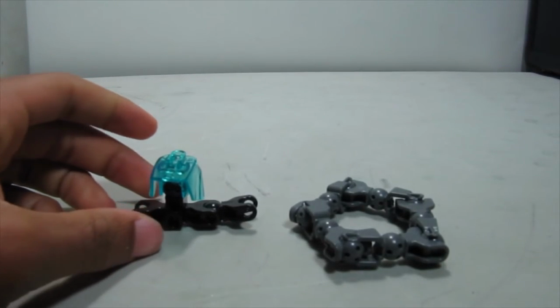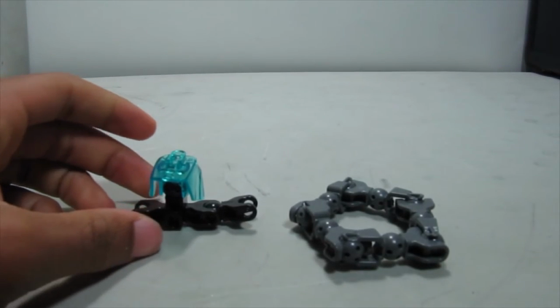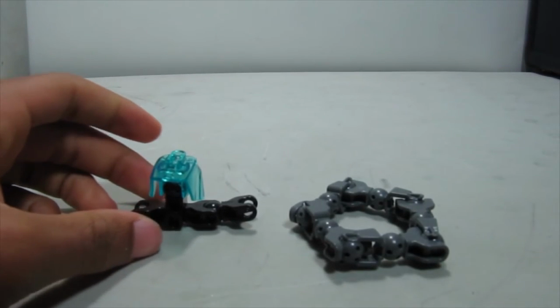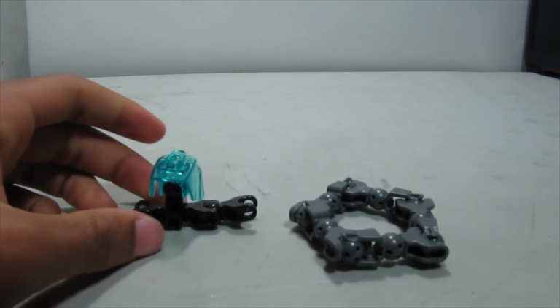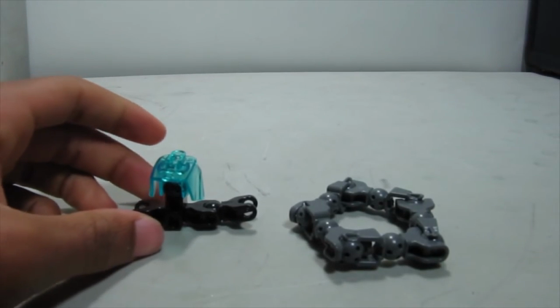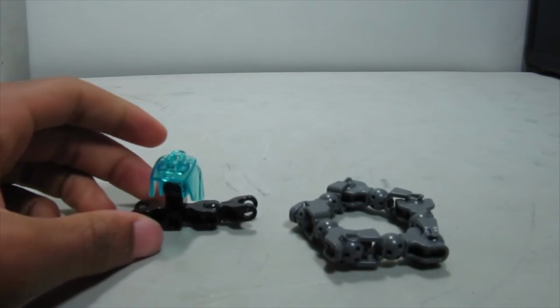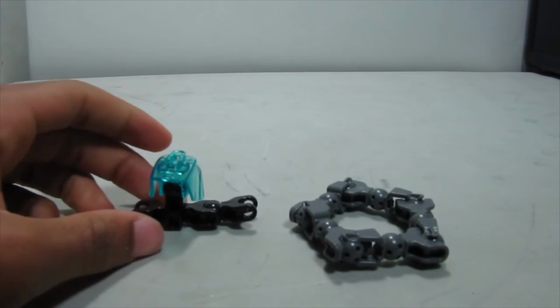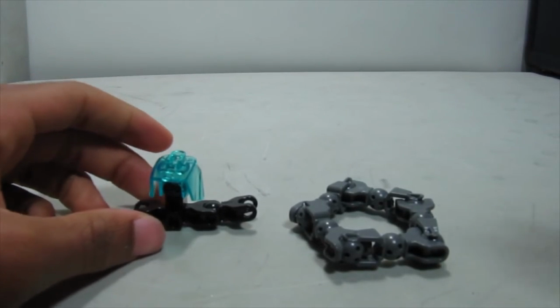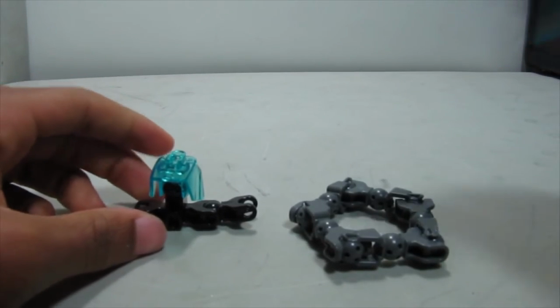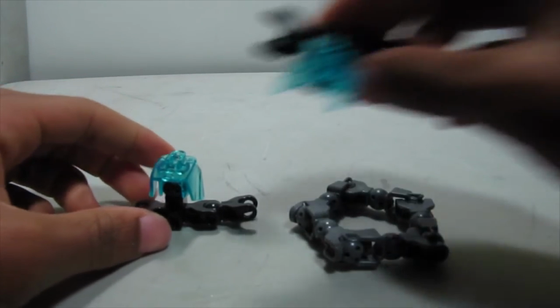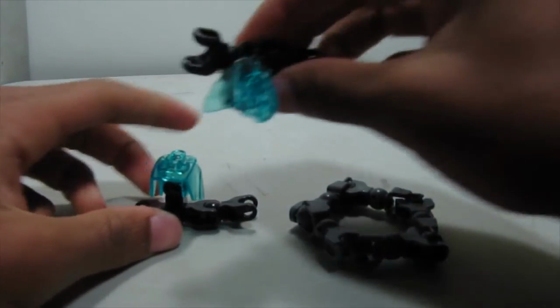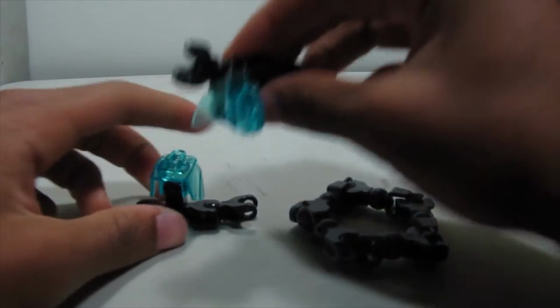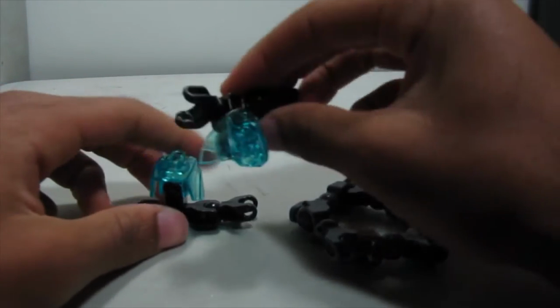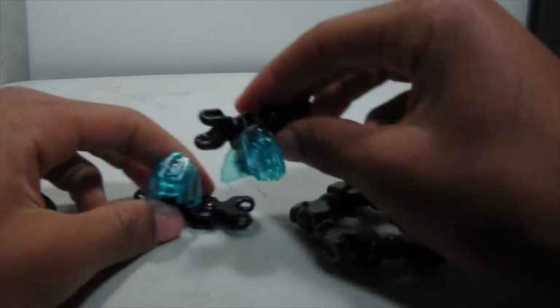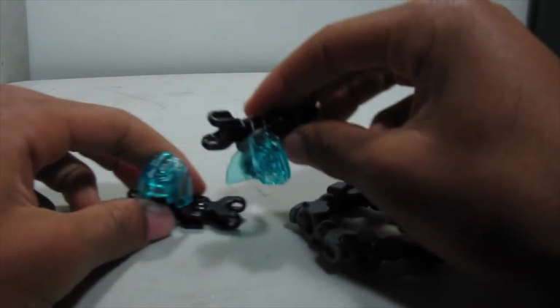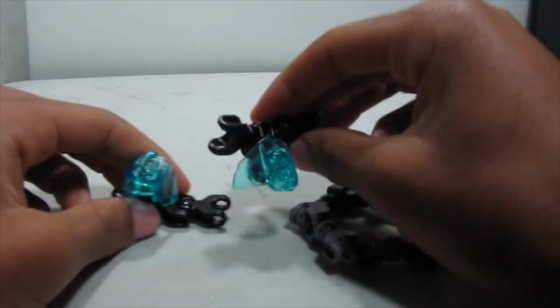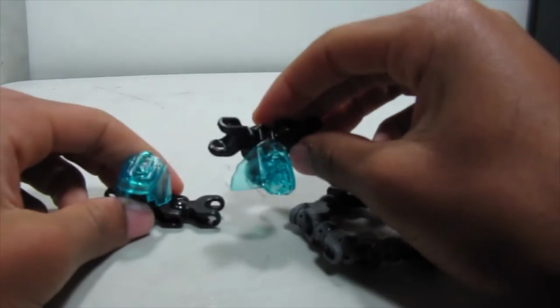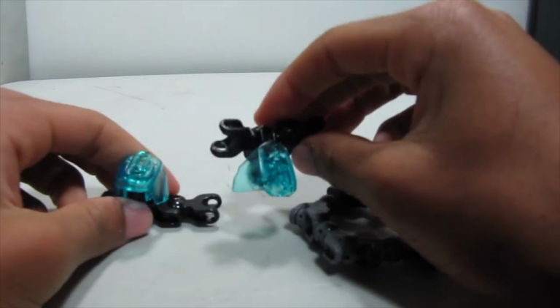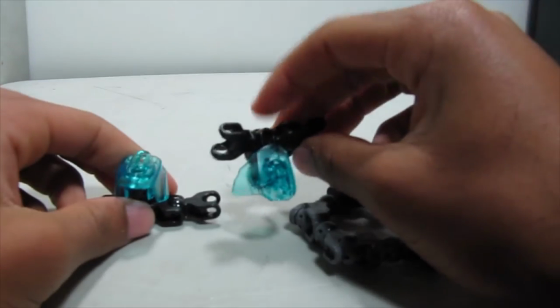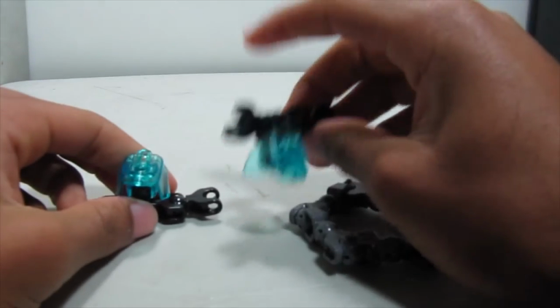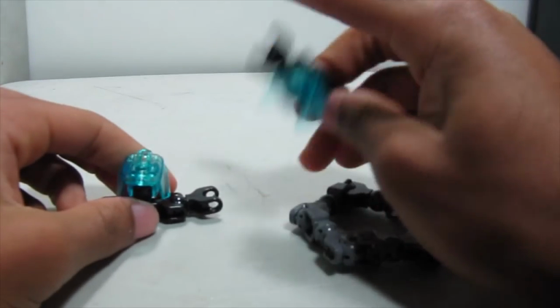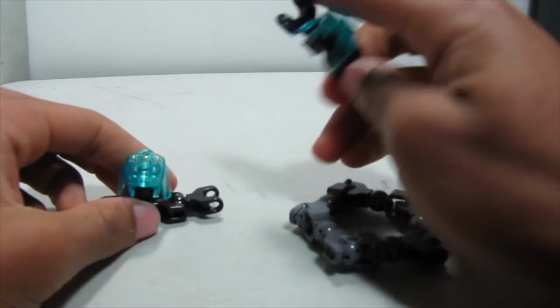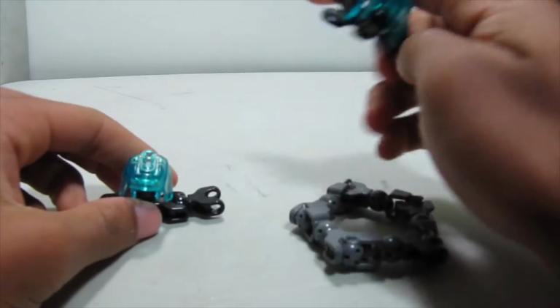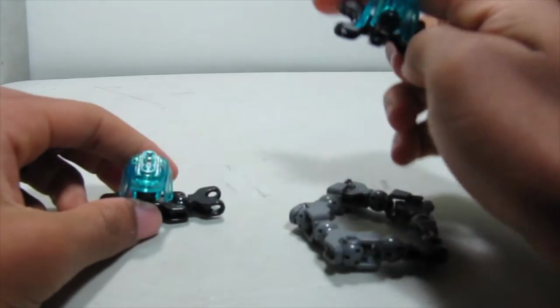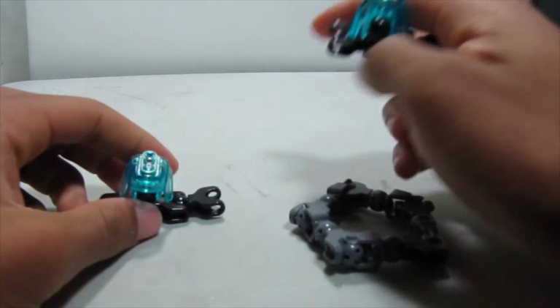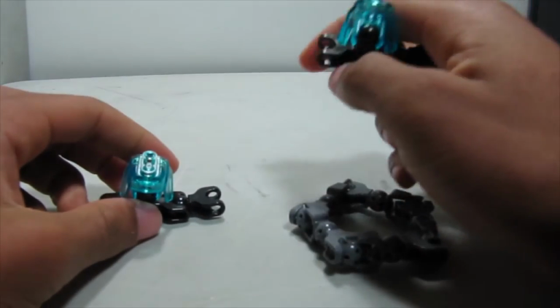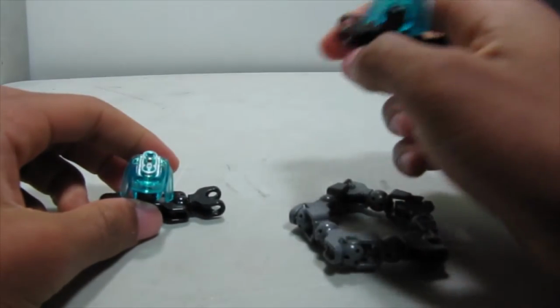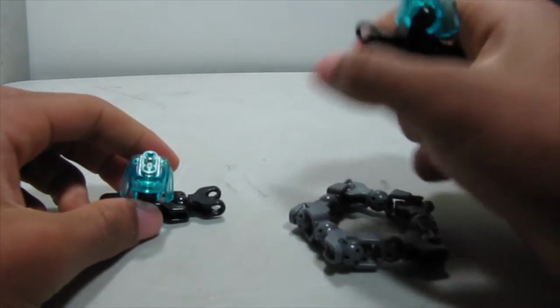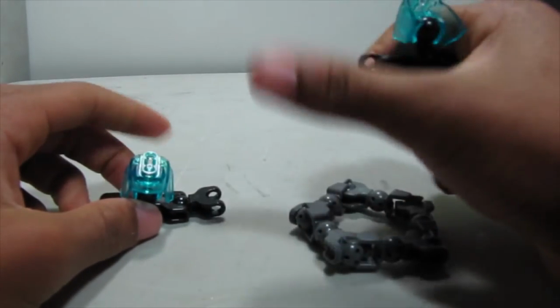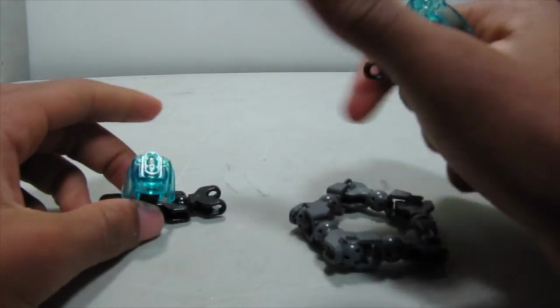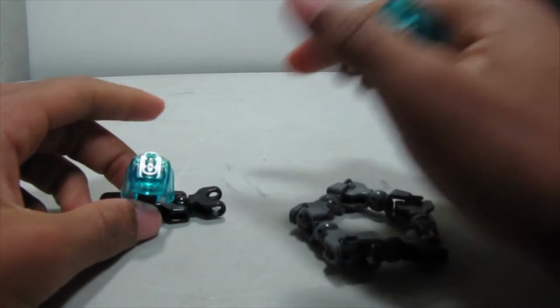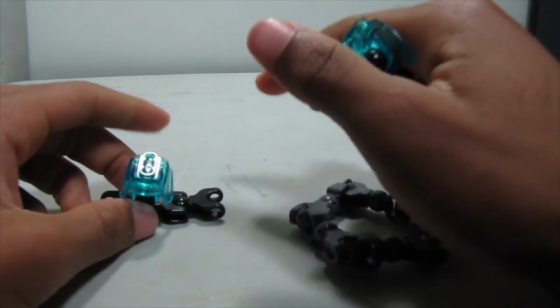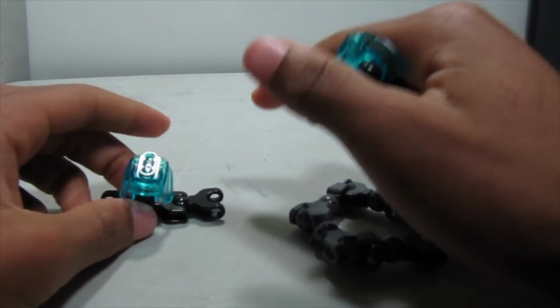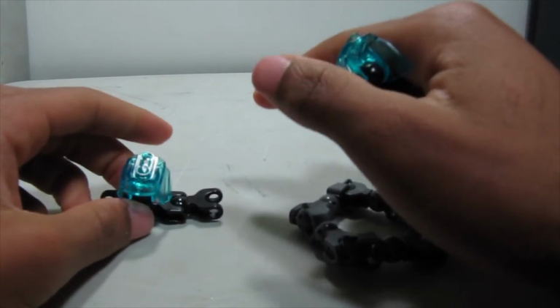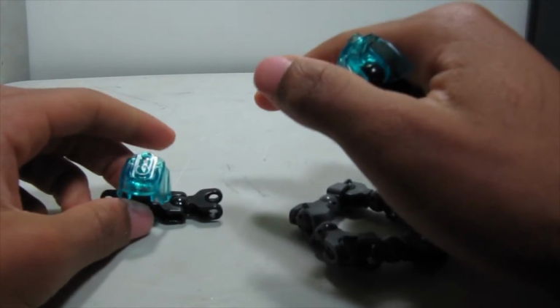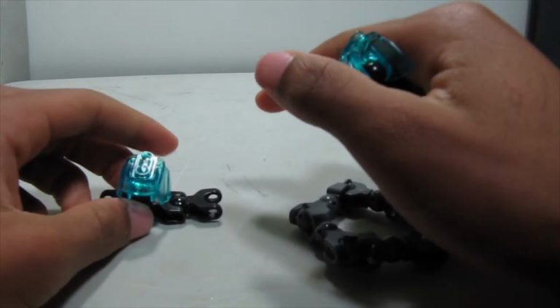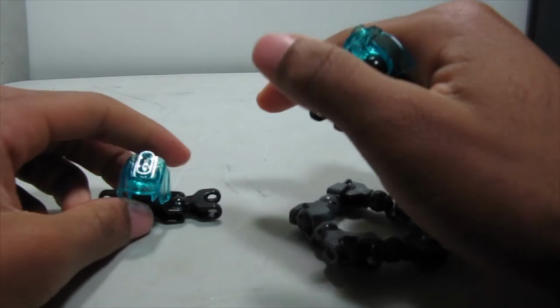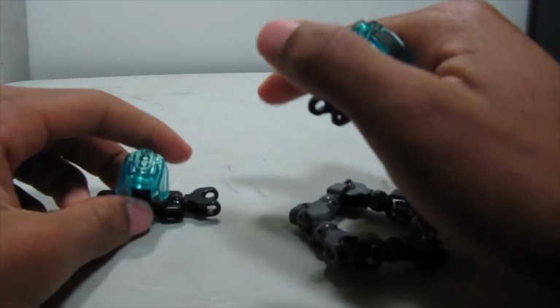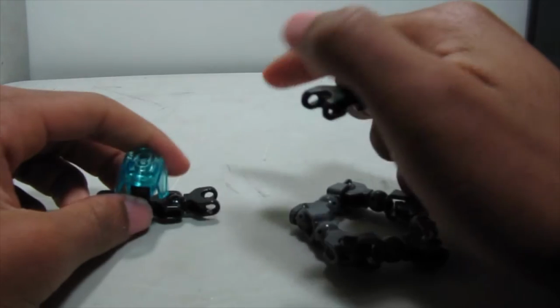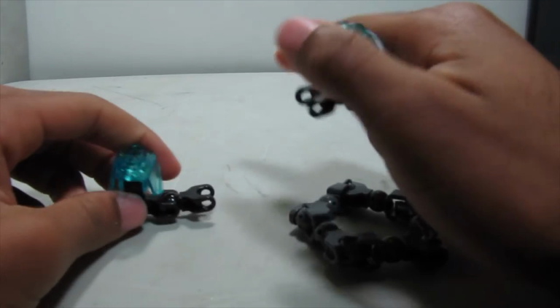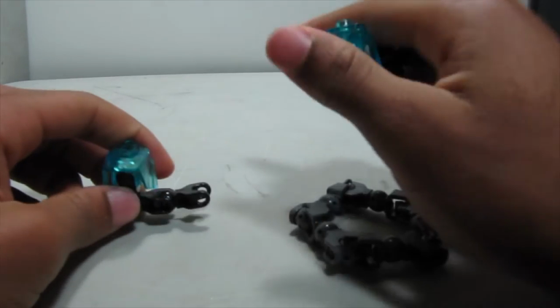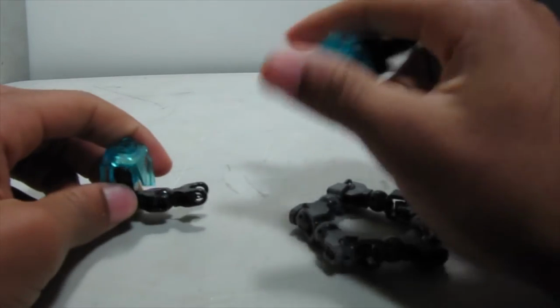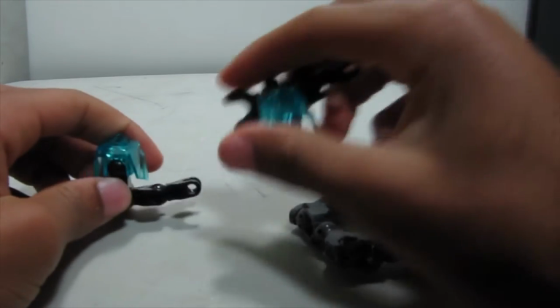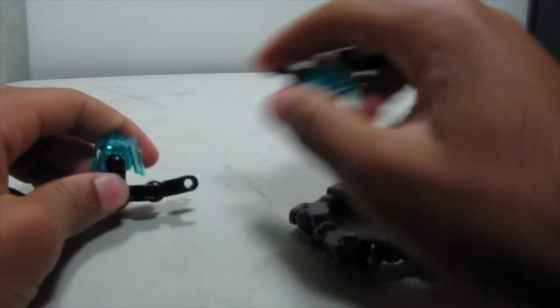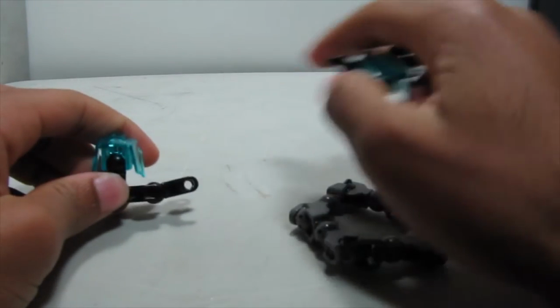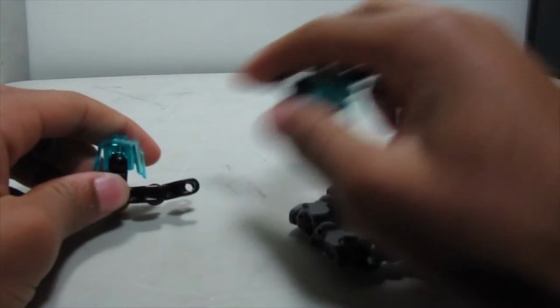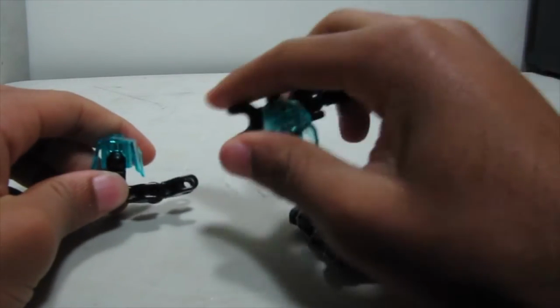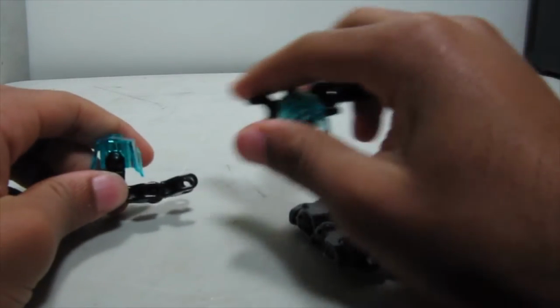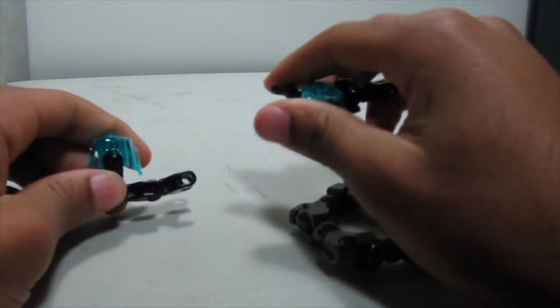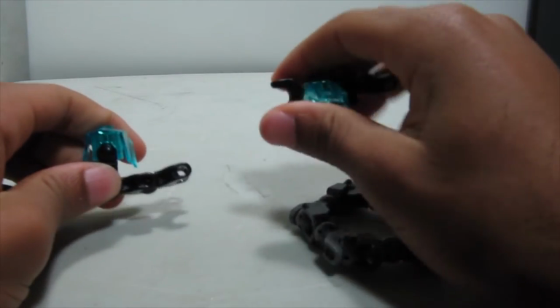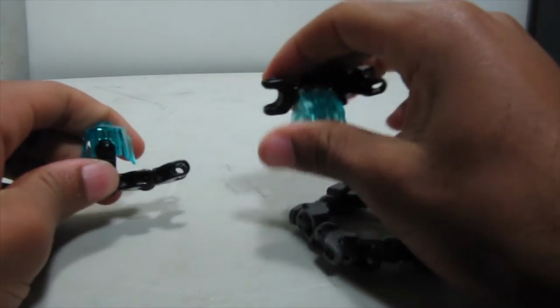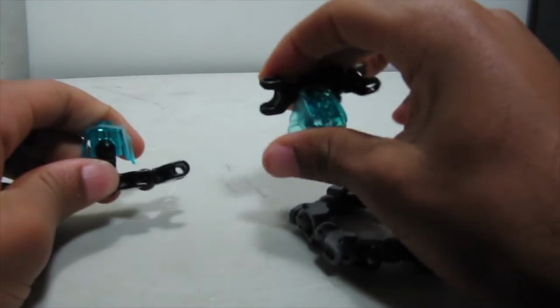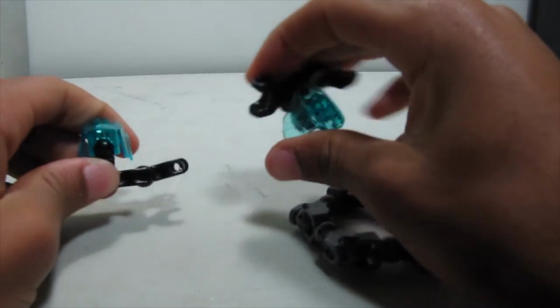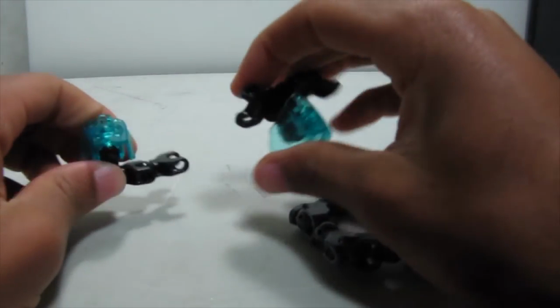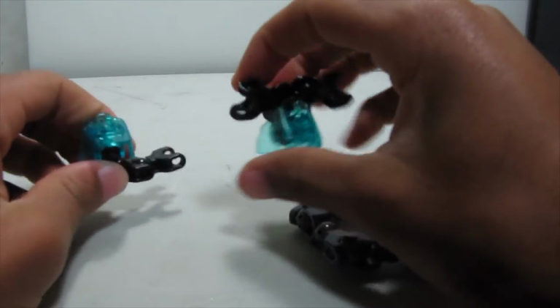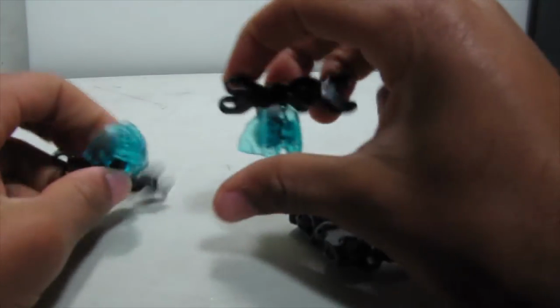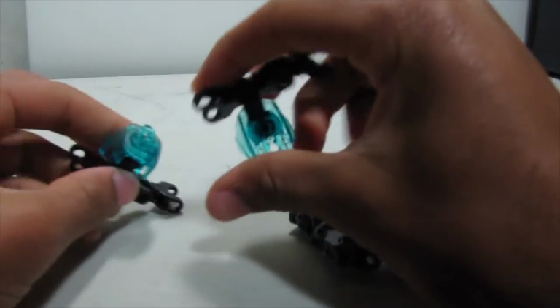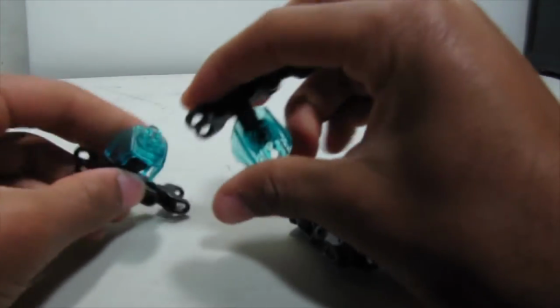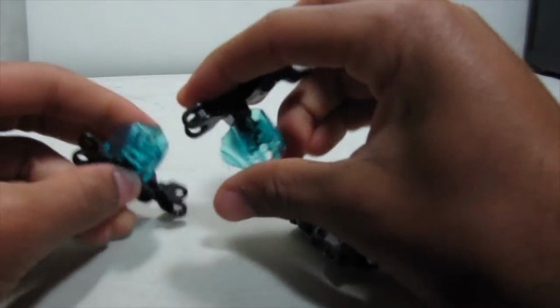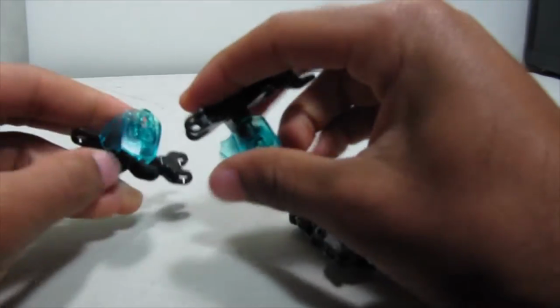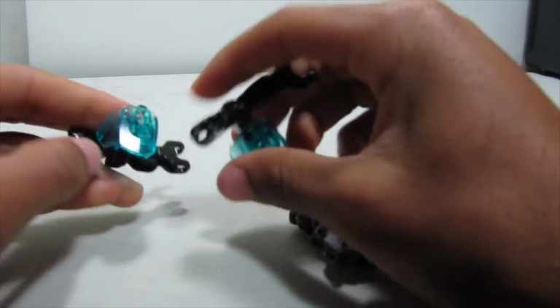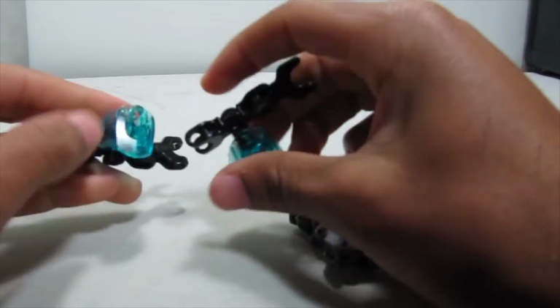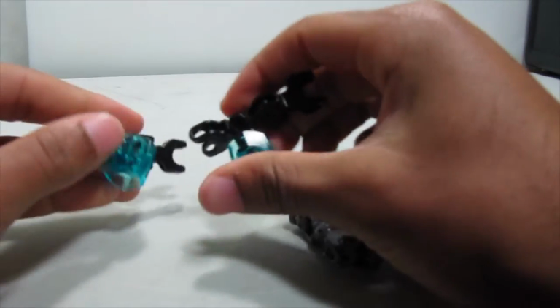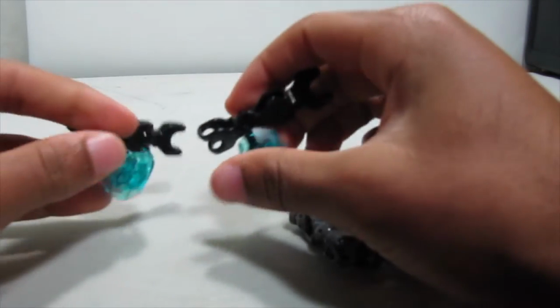Here is the other one. By the way, I'm going to be building all of the right side of the MOC.